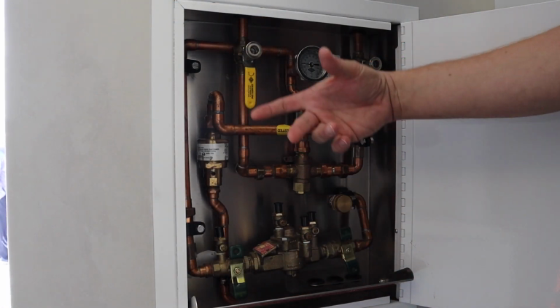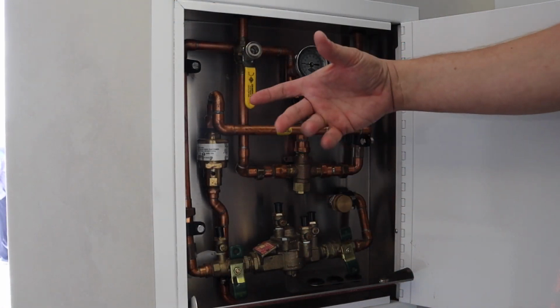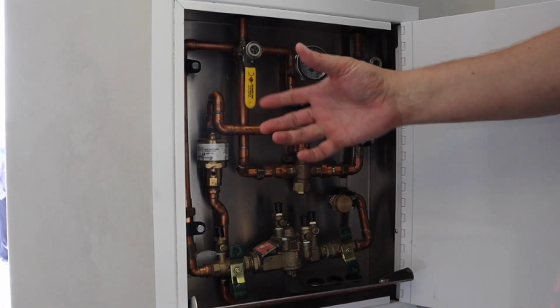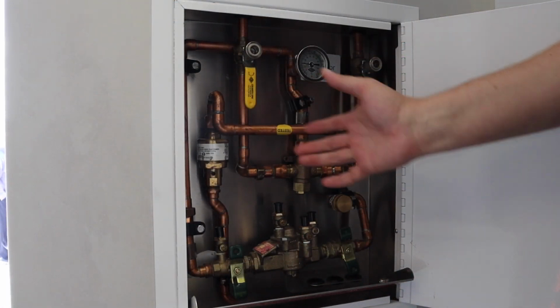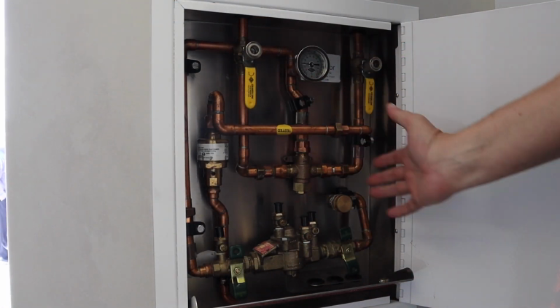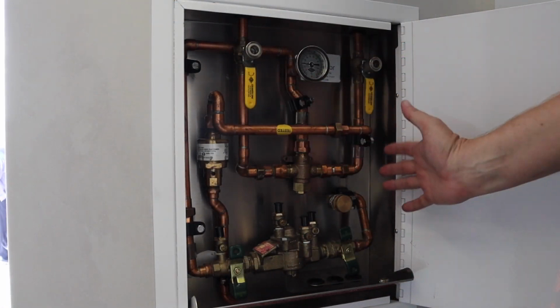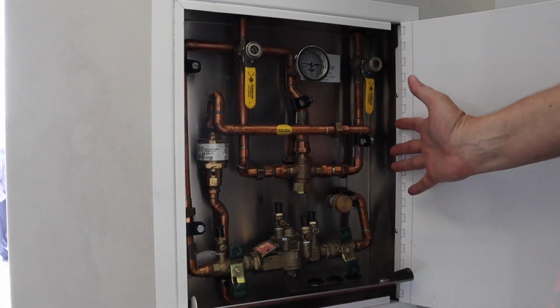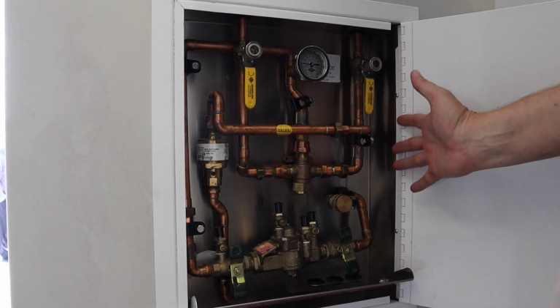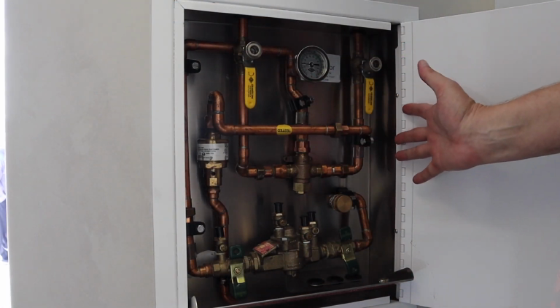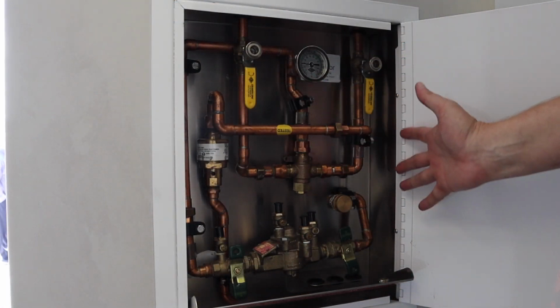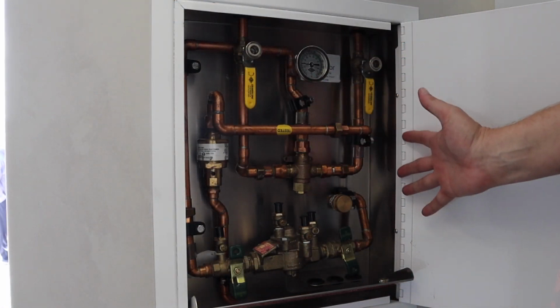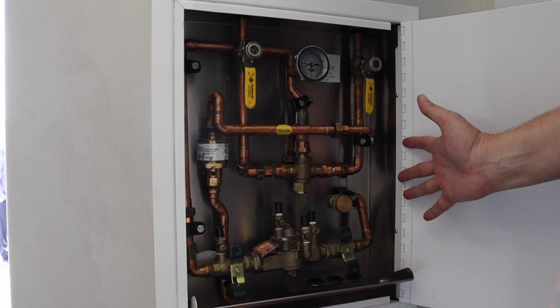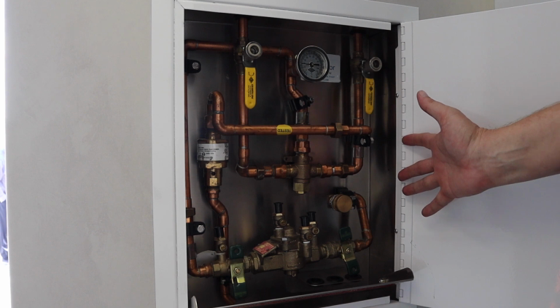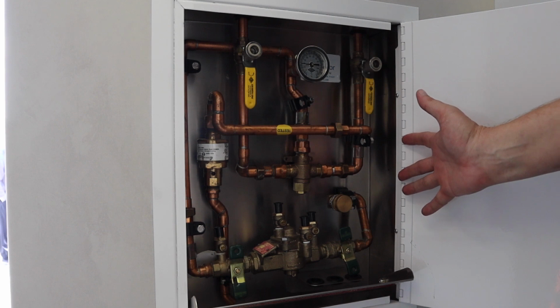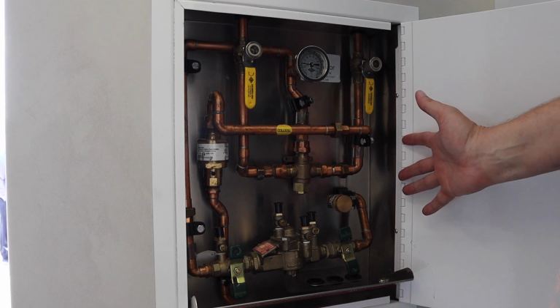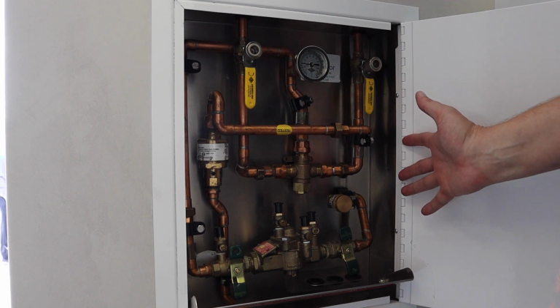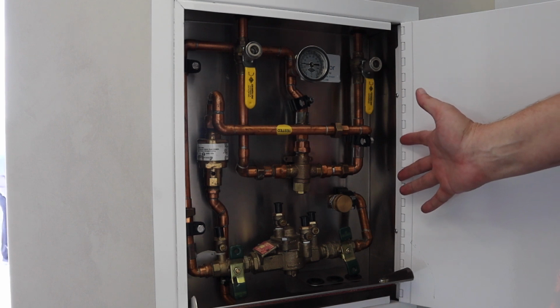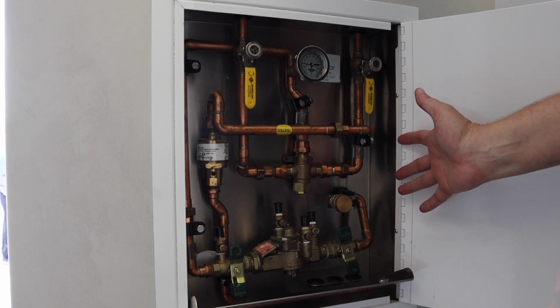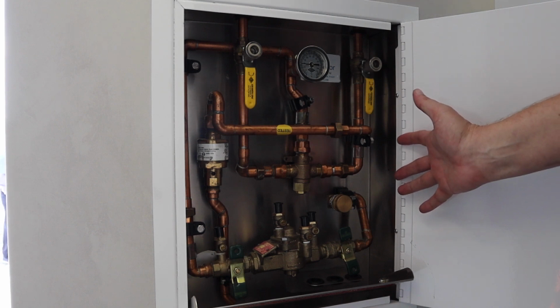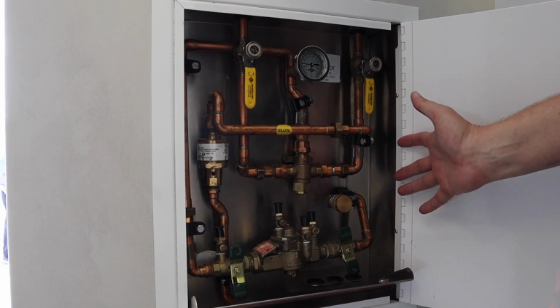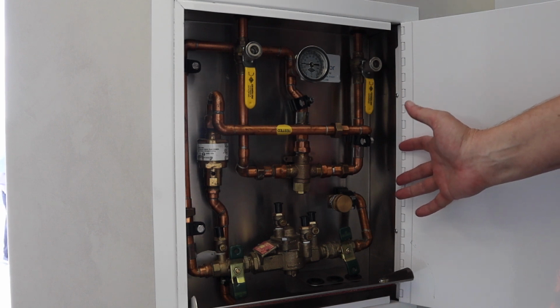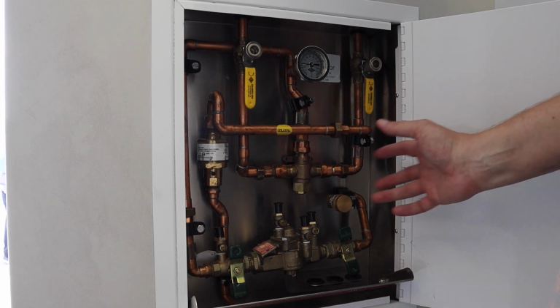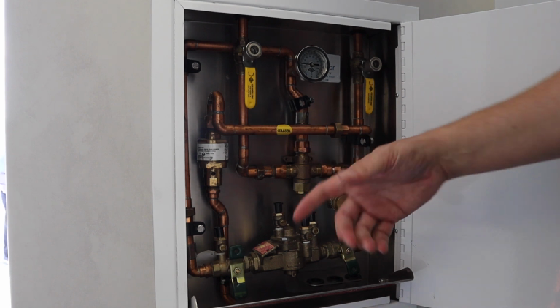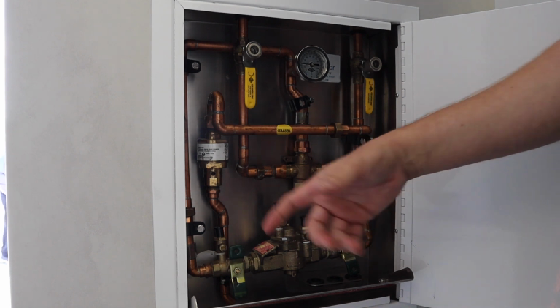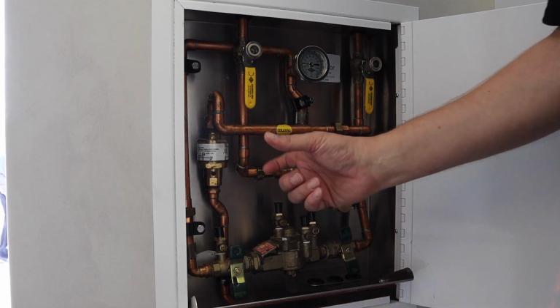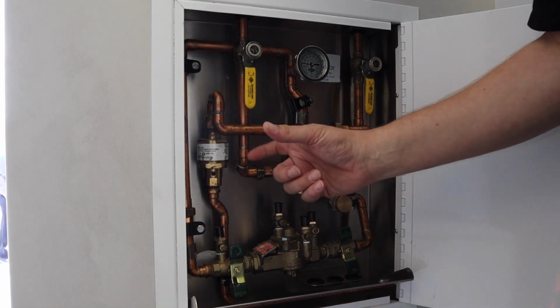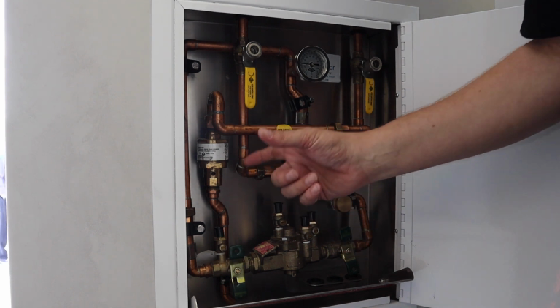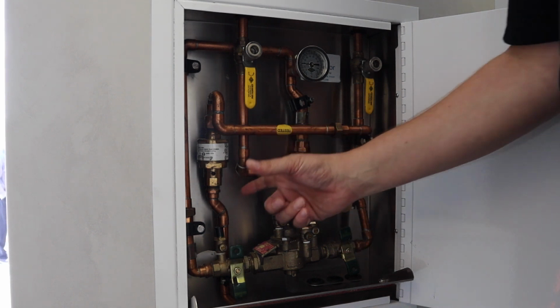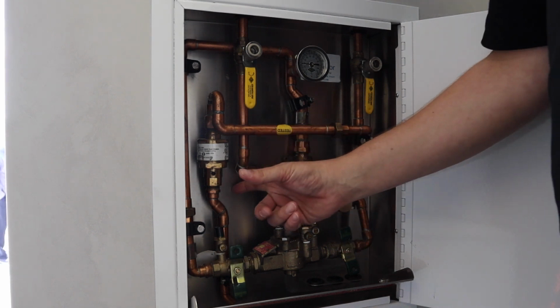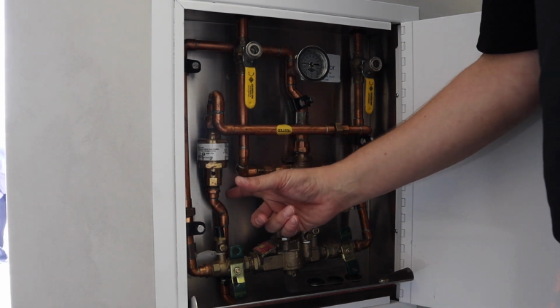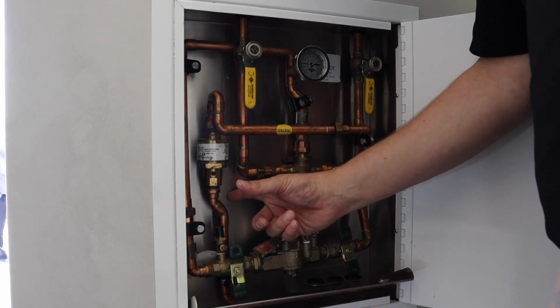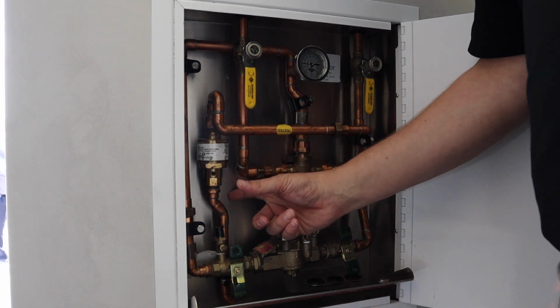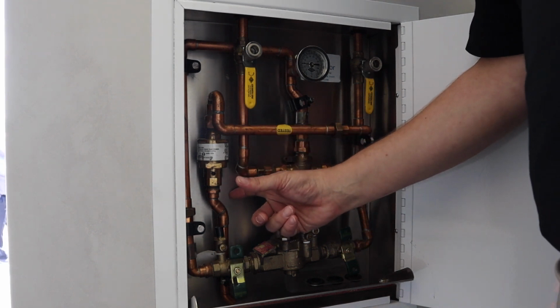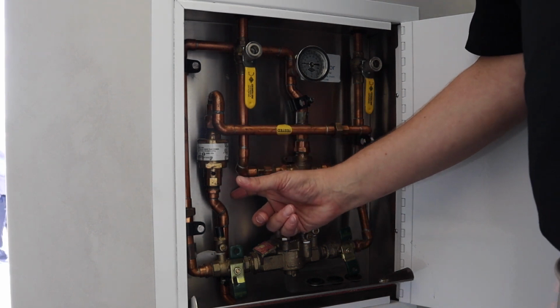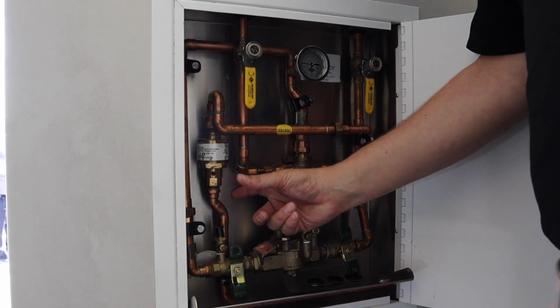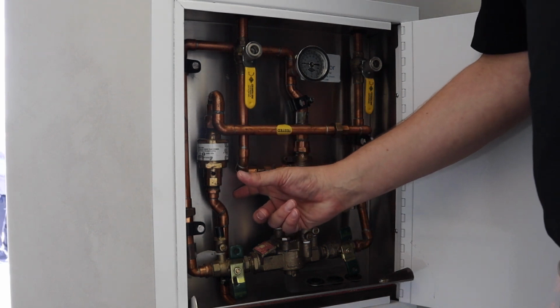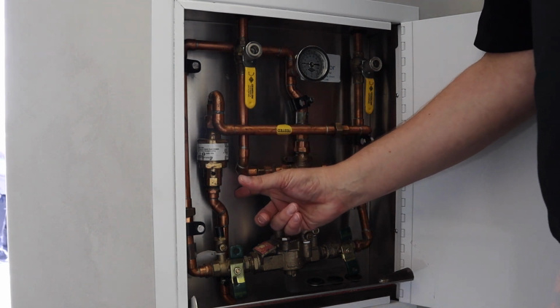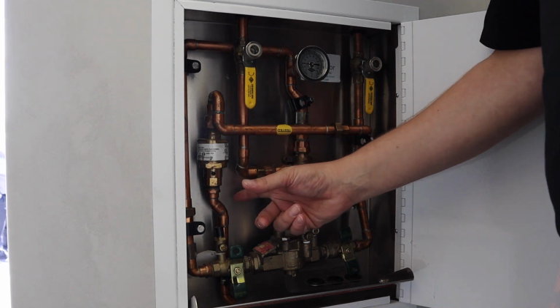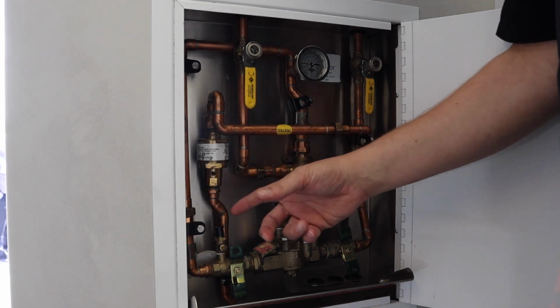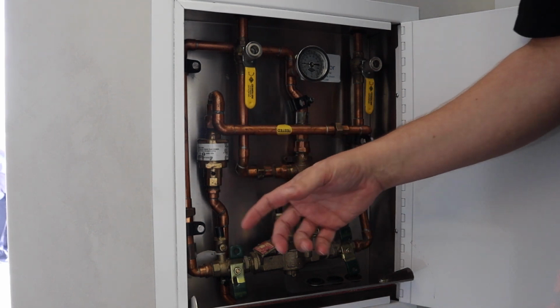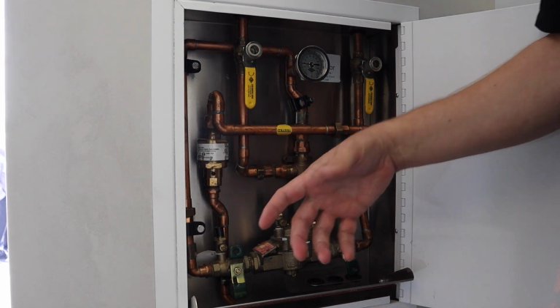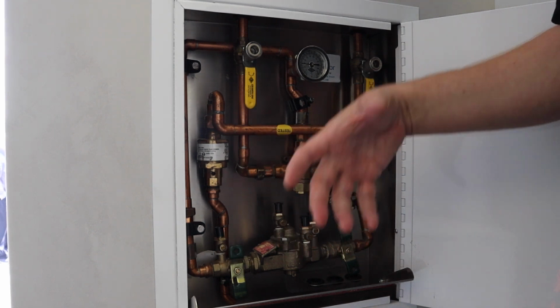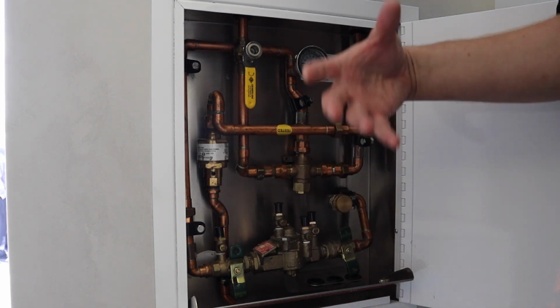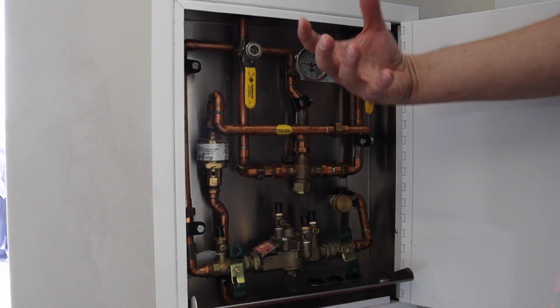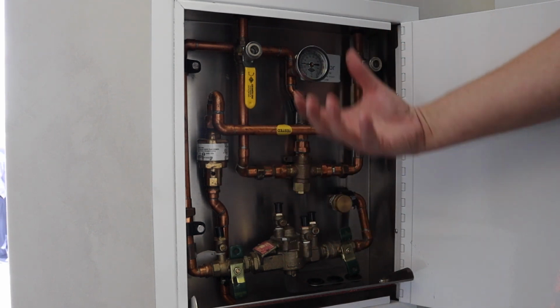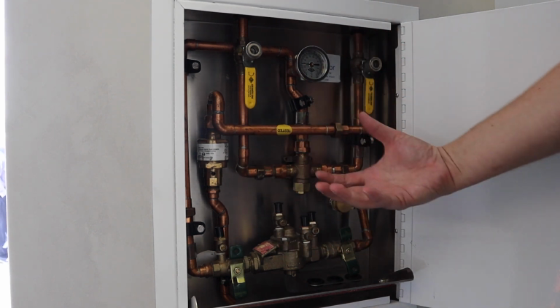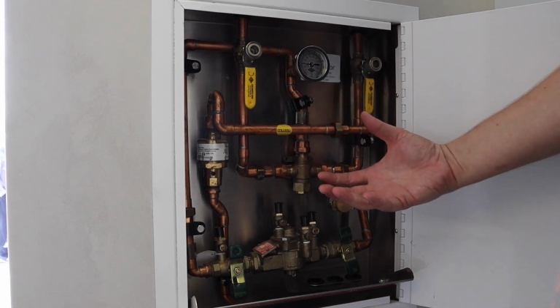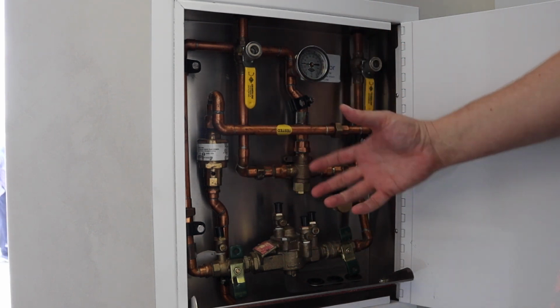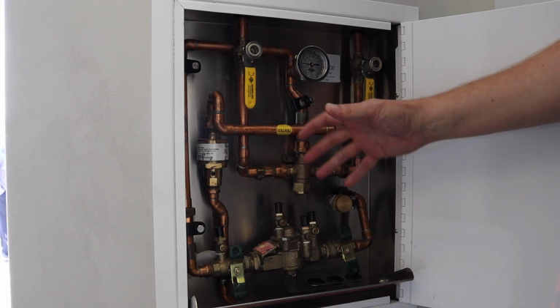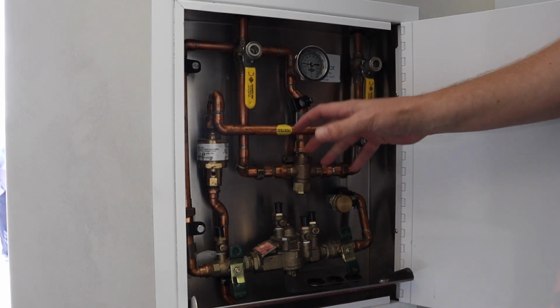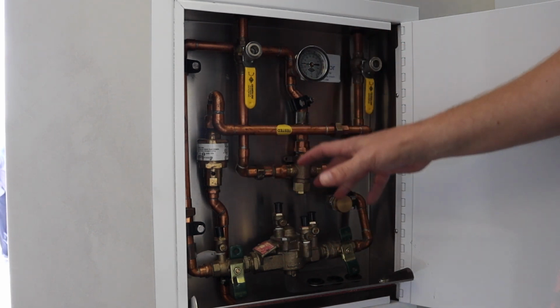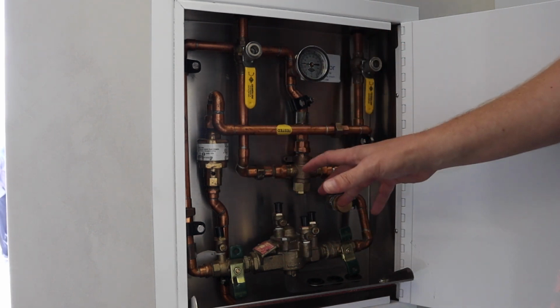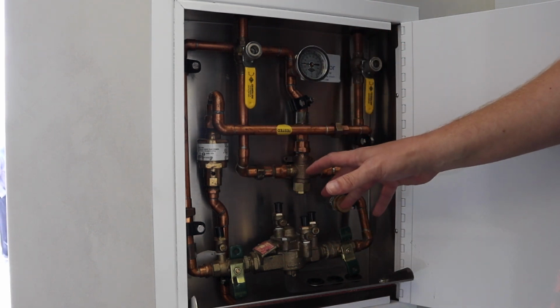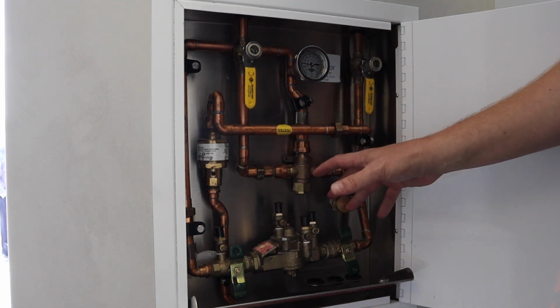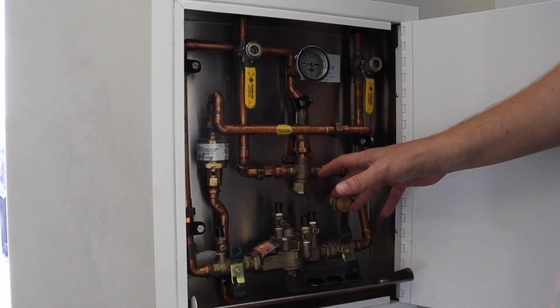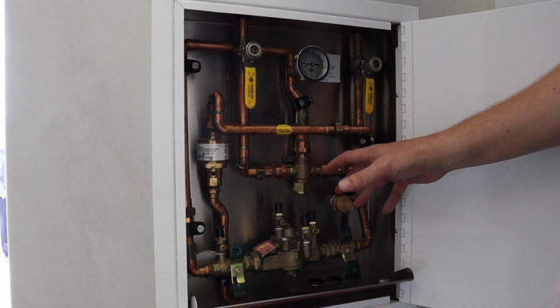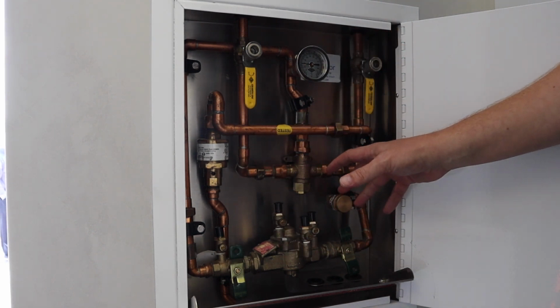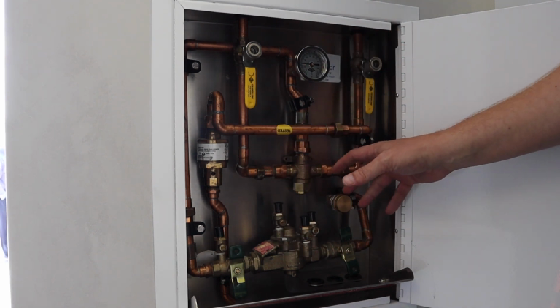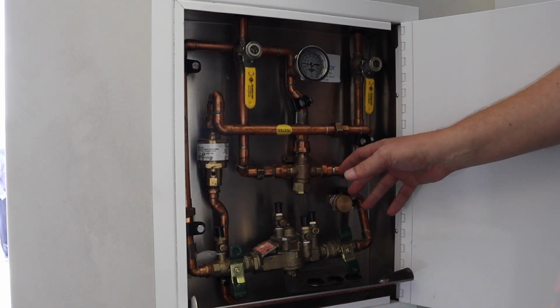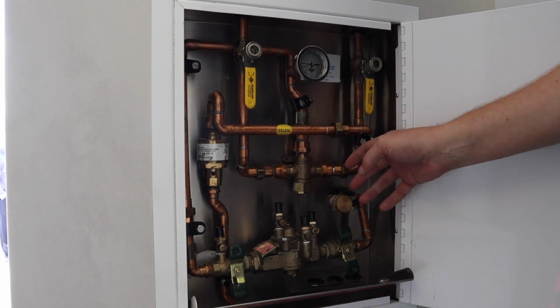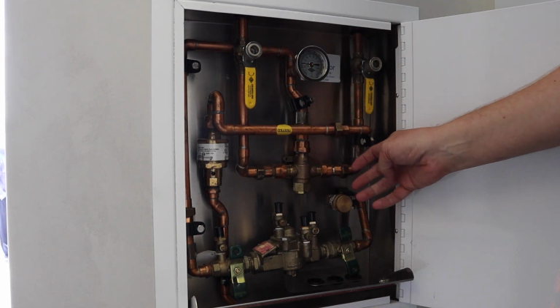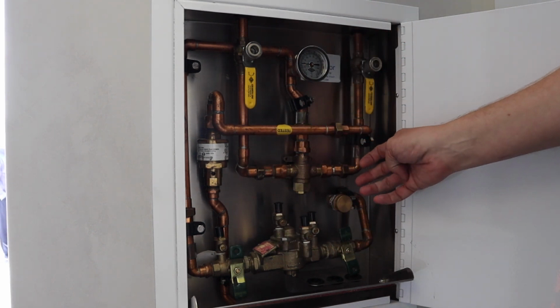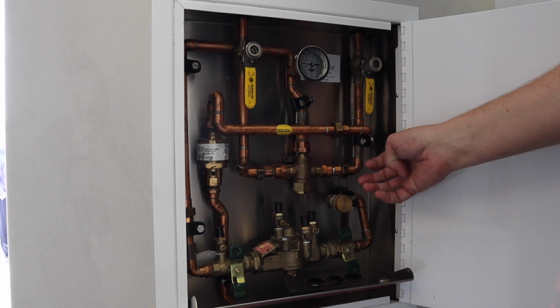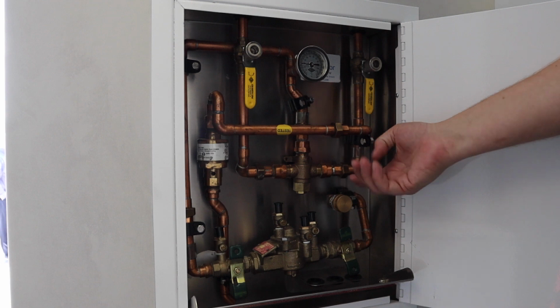This does fit in a 16-inch stud wall. It's four and a quarter inches deep. So very modular, very plug-and-play, as you see here.